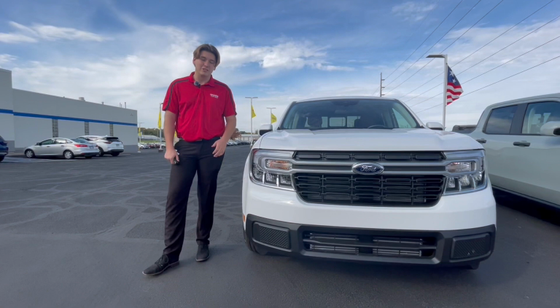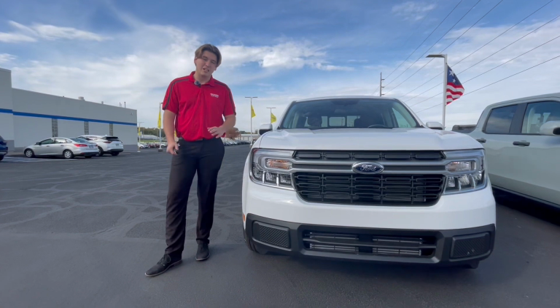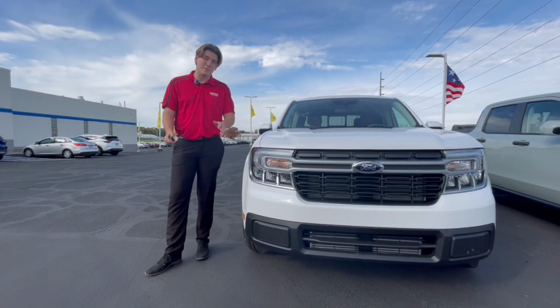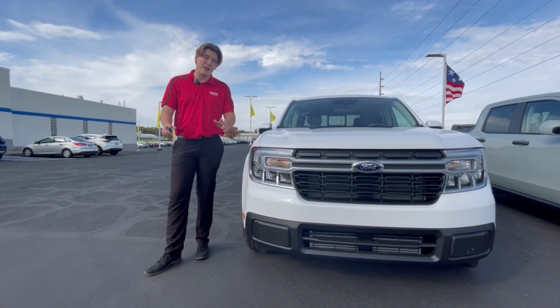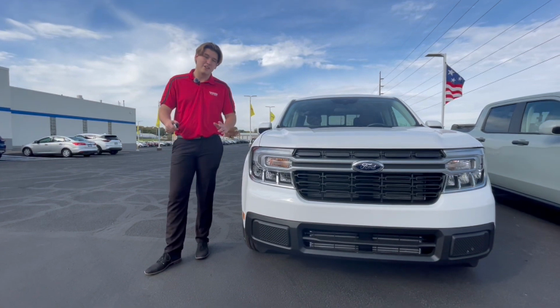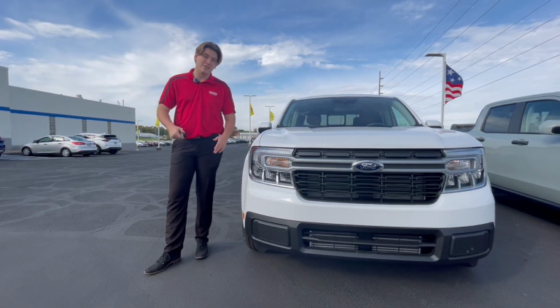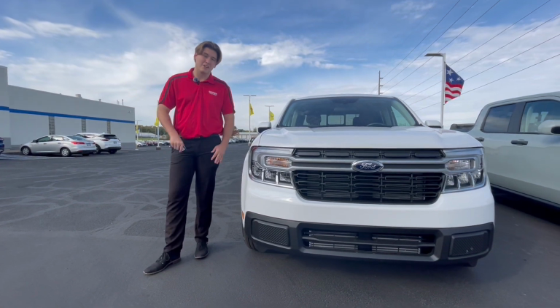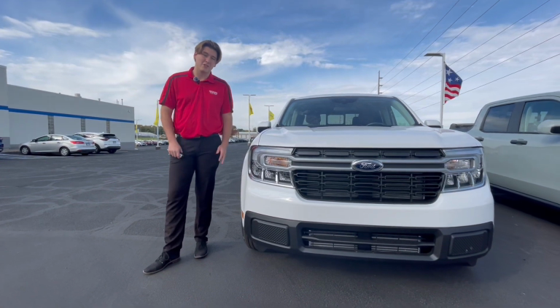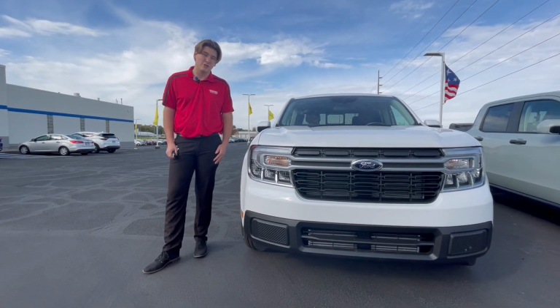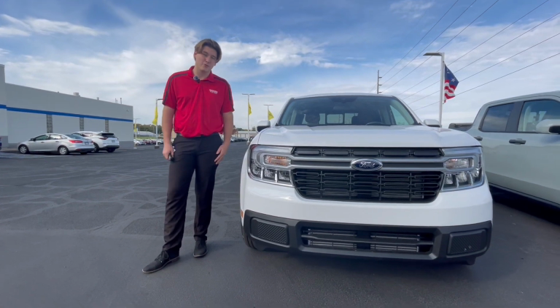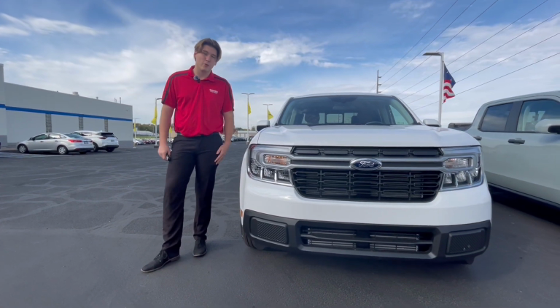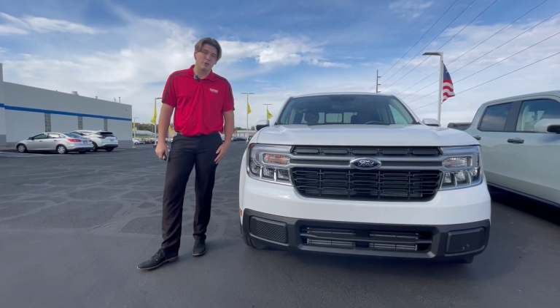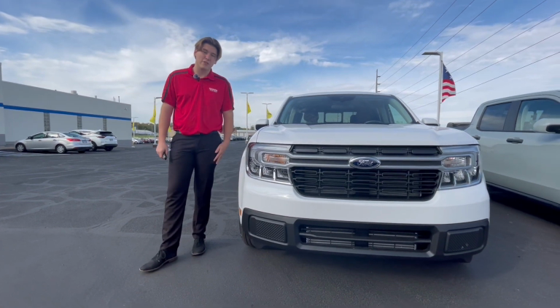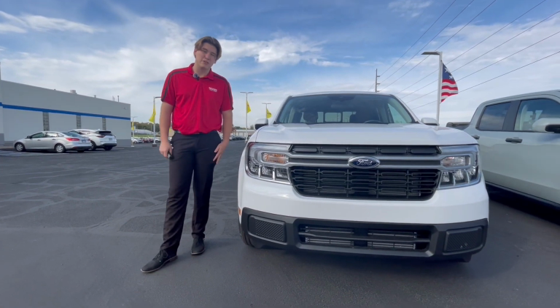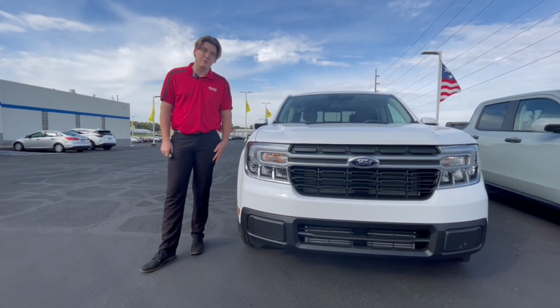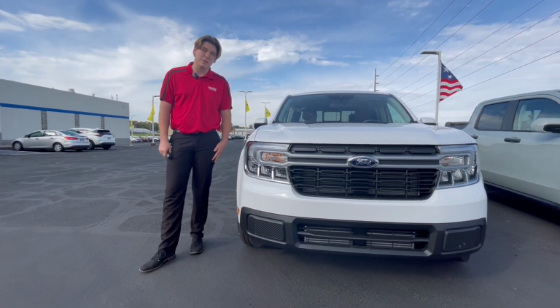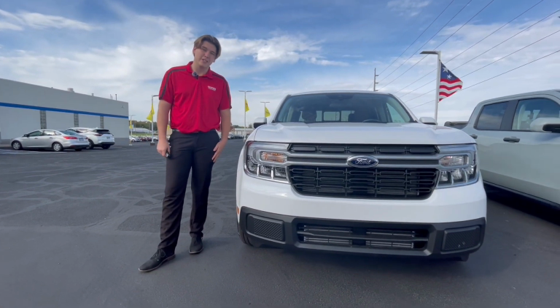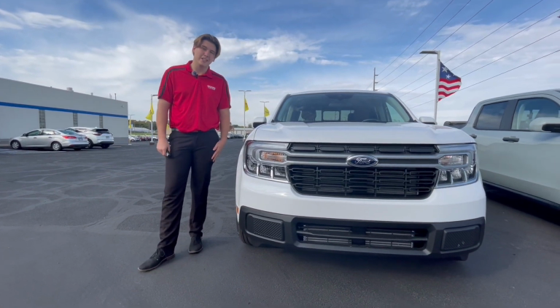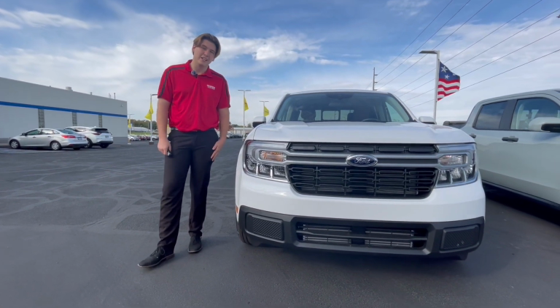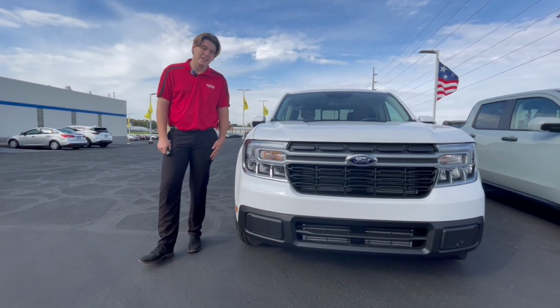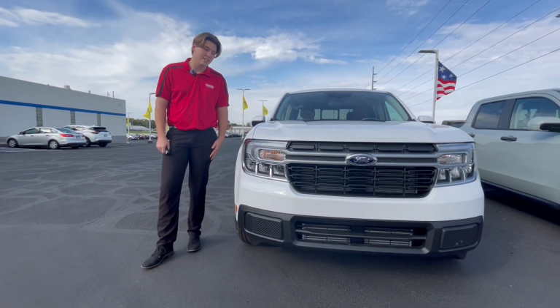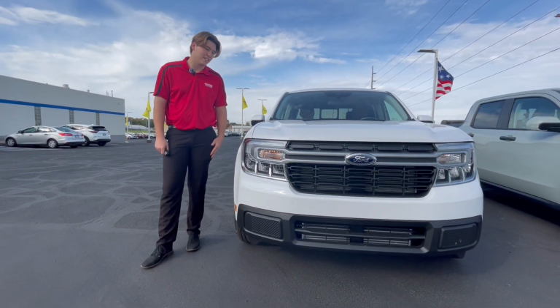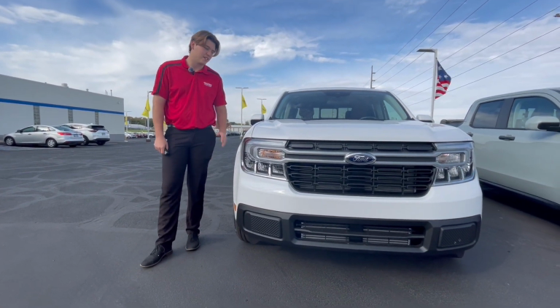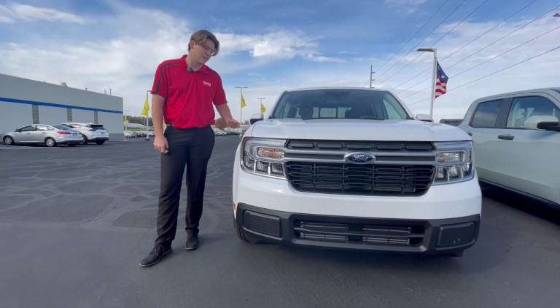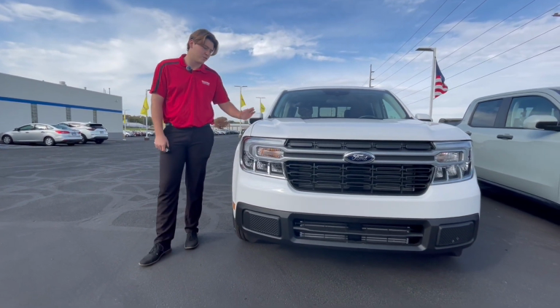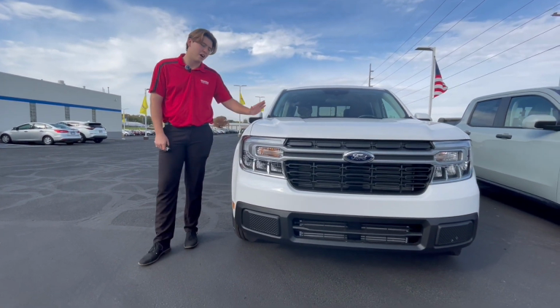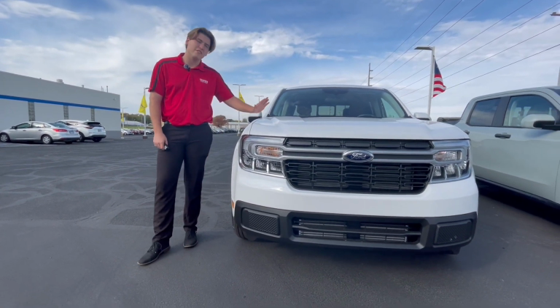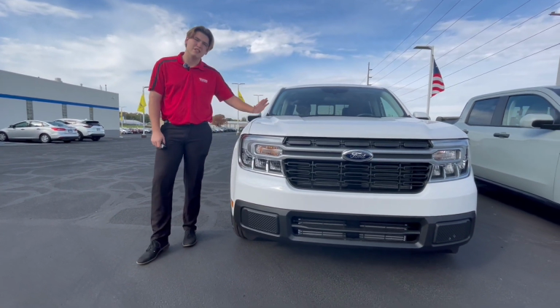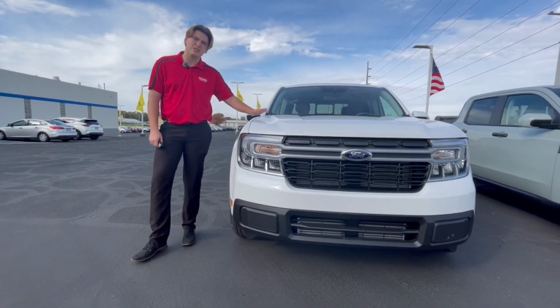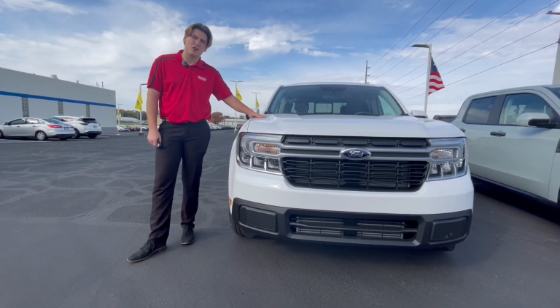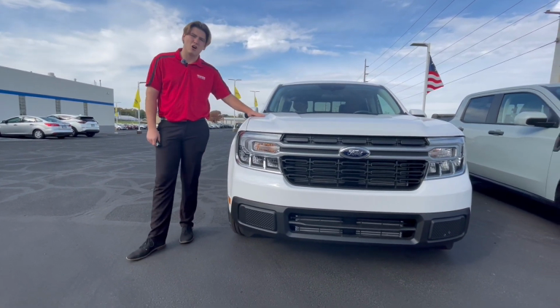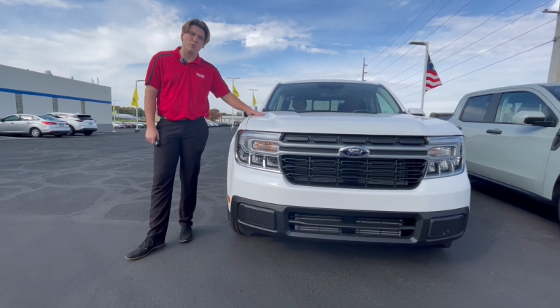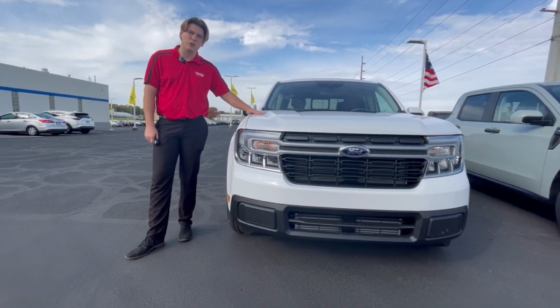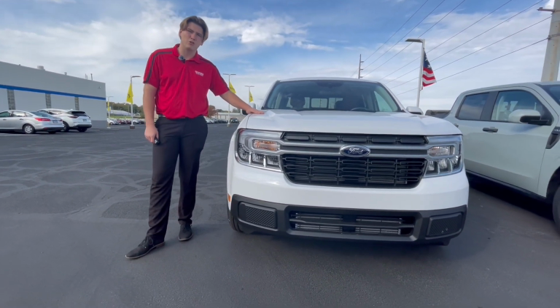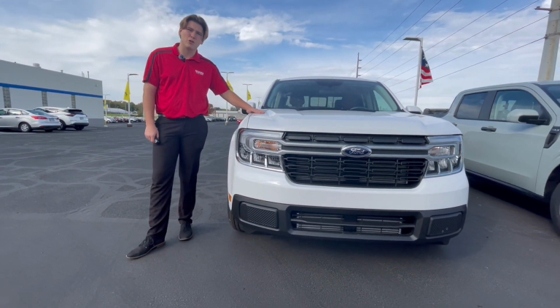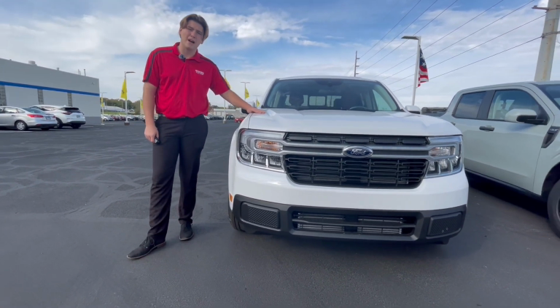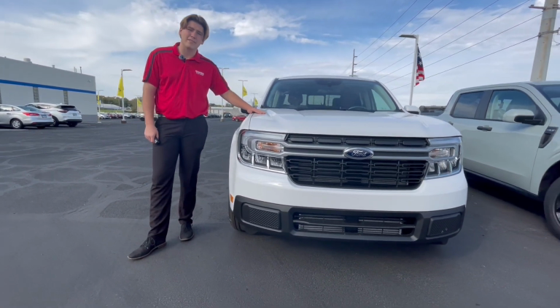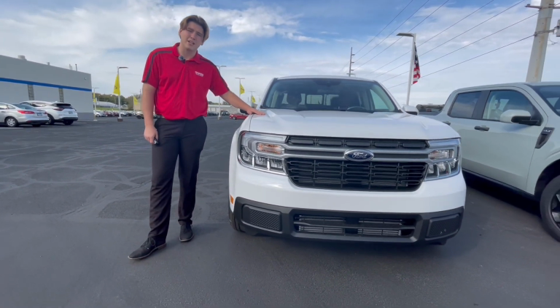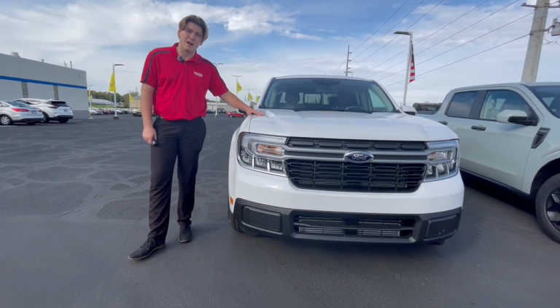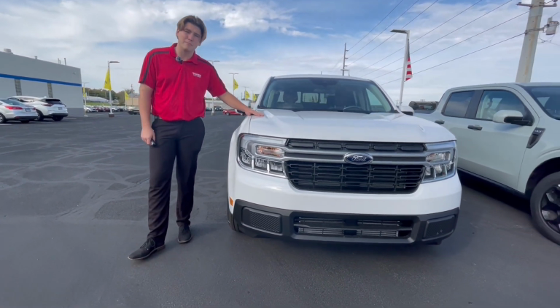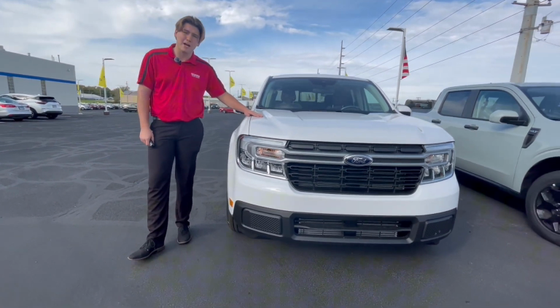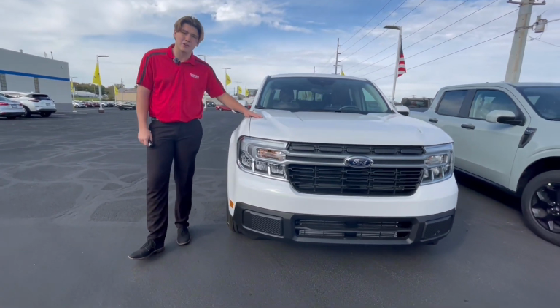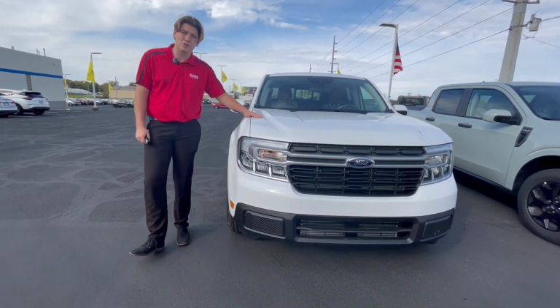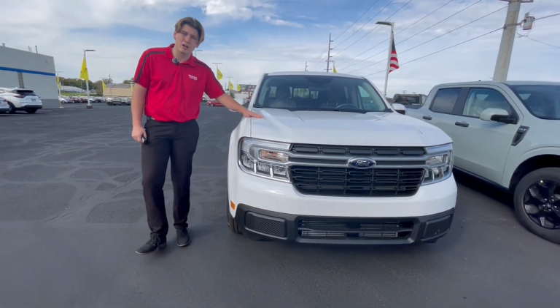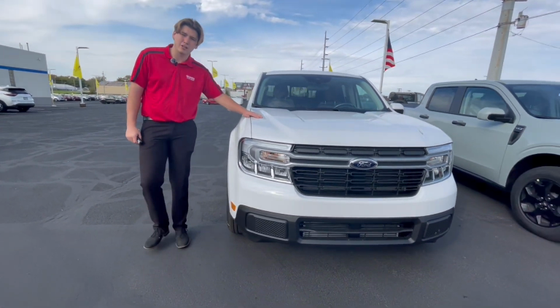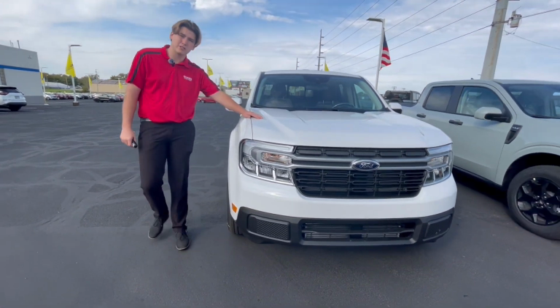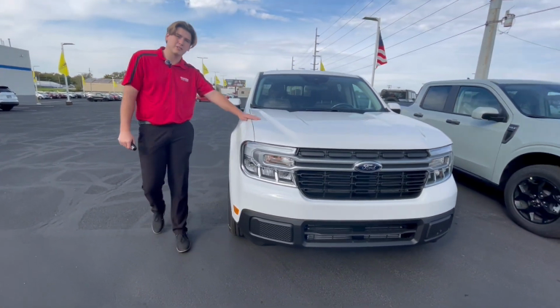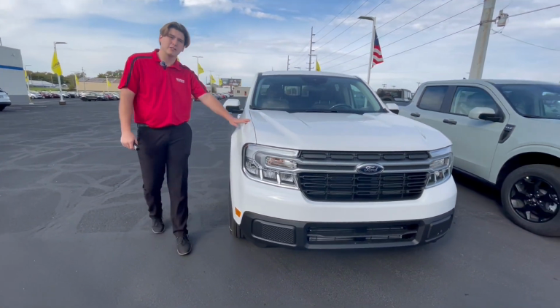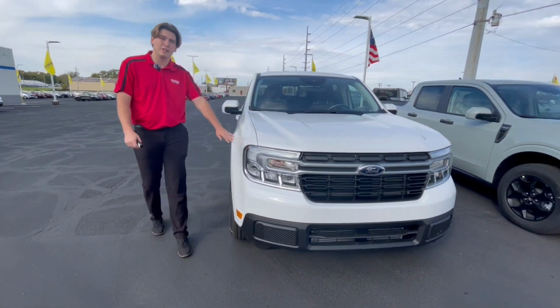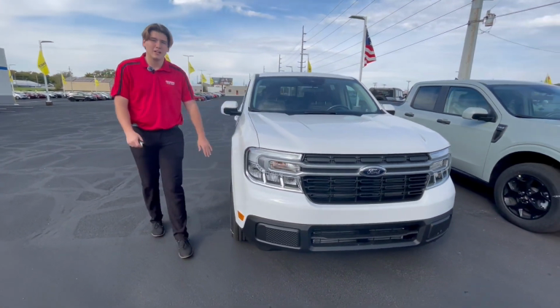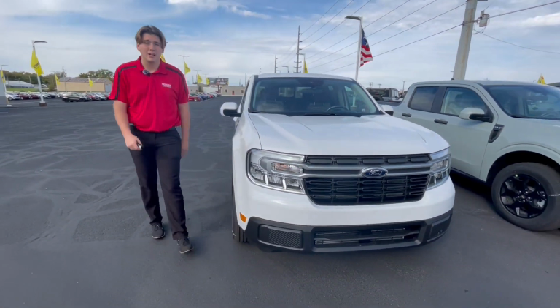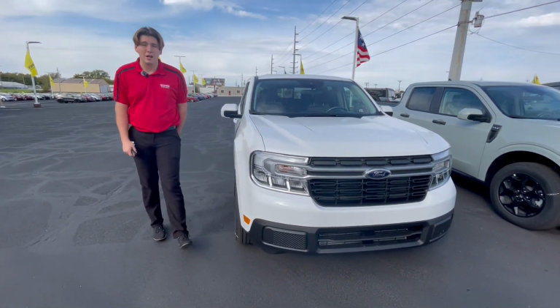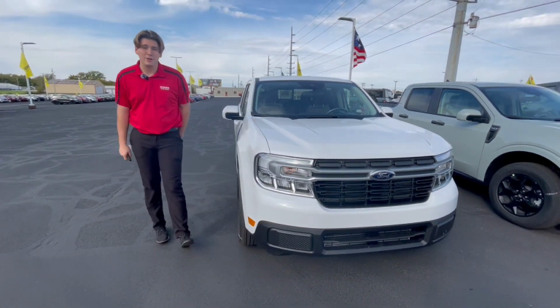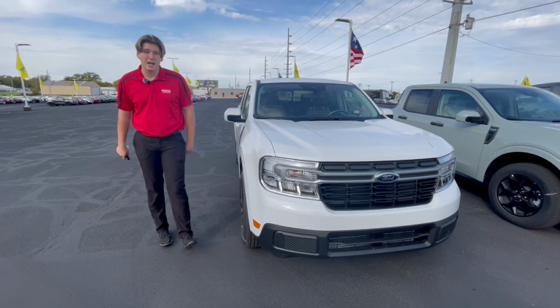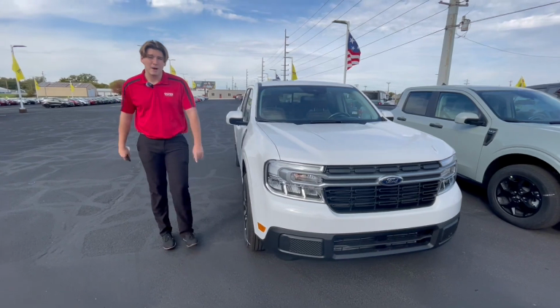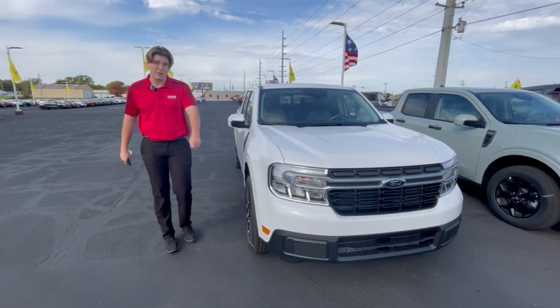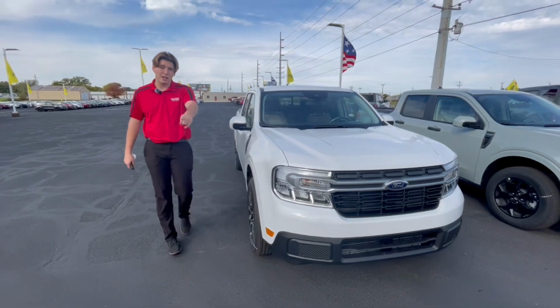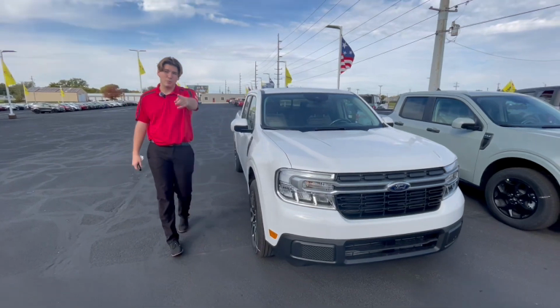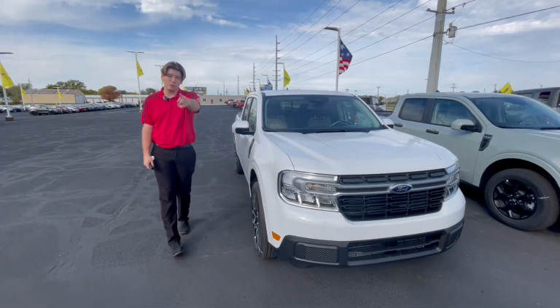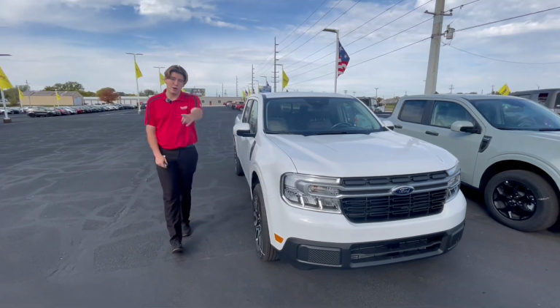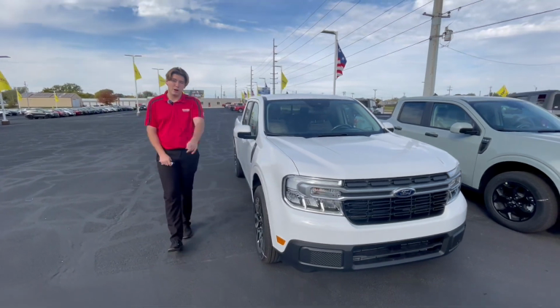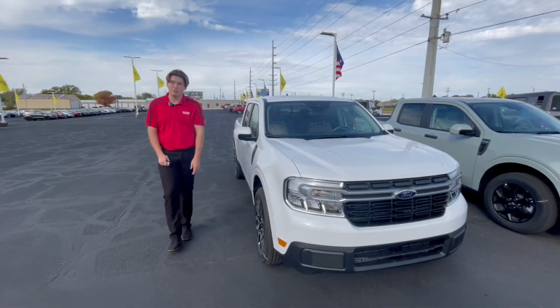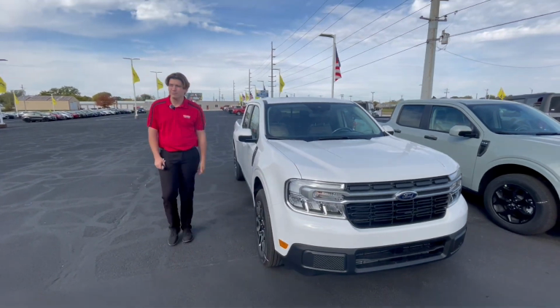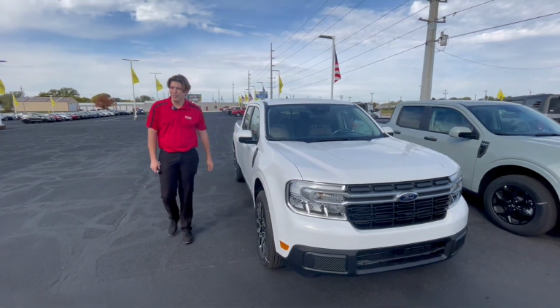So stop down here at Qtus Ford of East Moline and take a test drive in this all-wheel drive compact truck, and I will be happy to help you out.